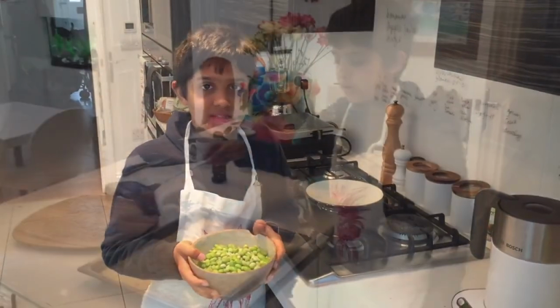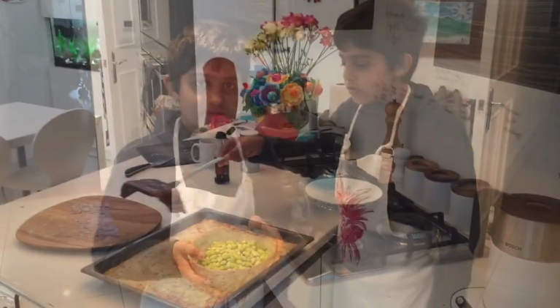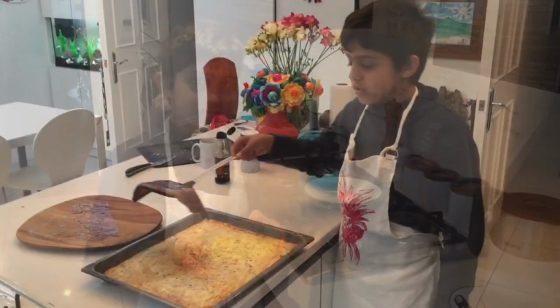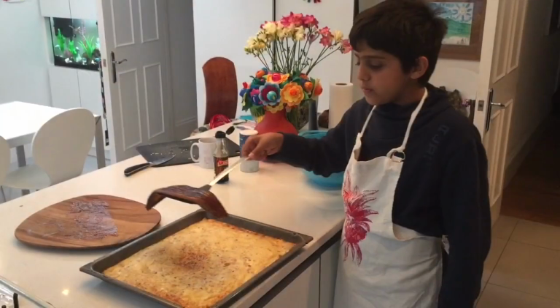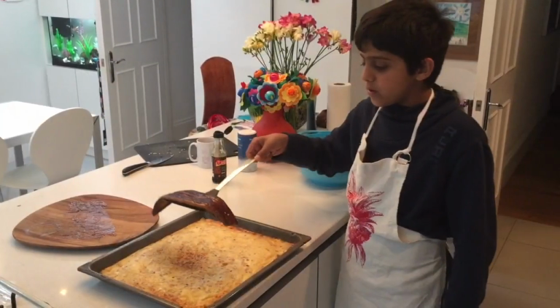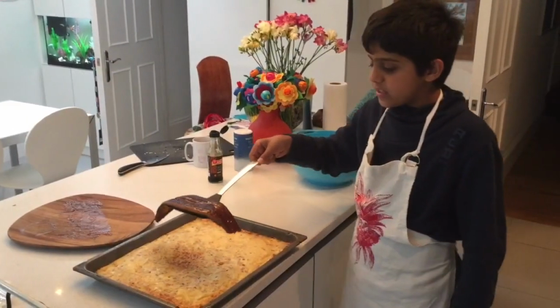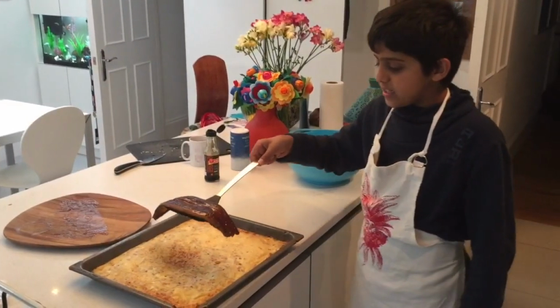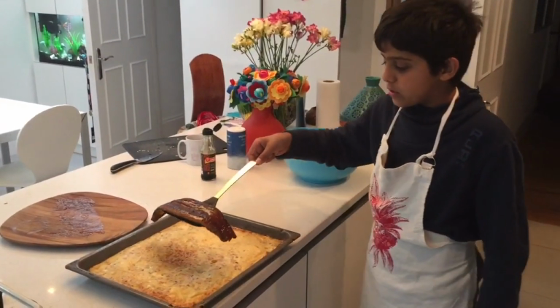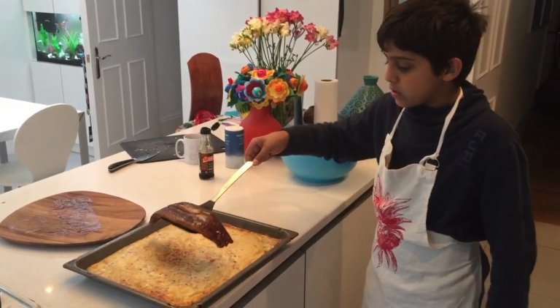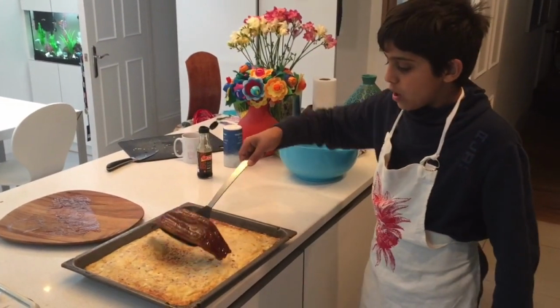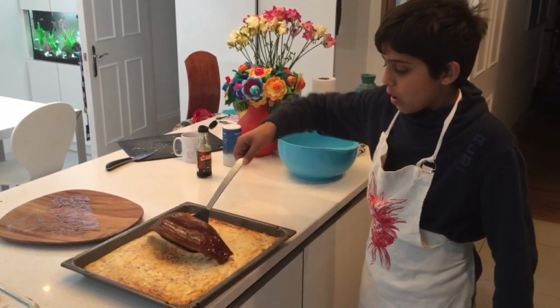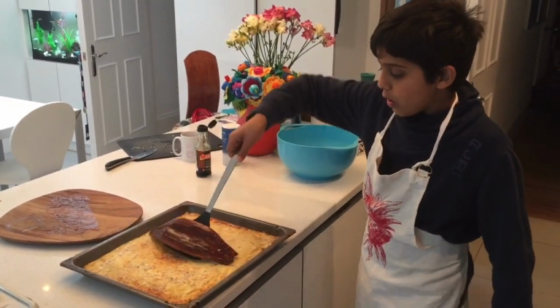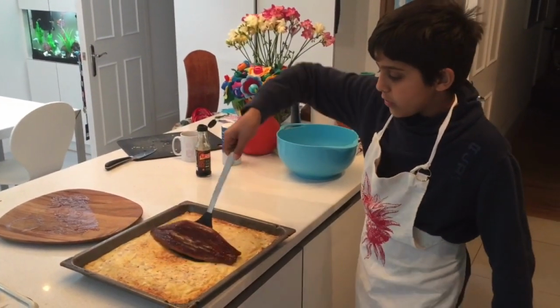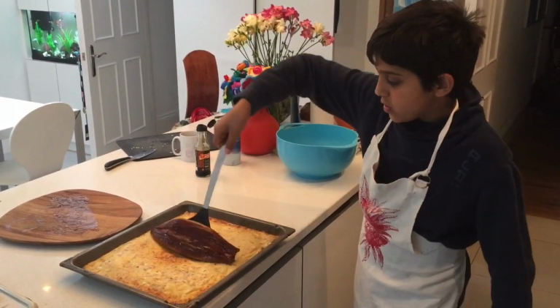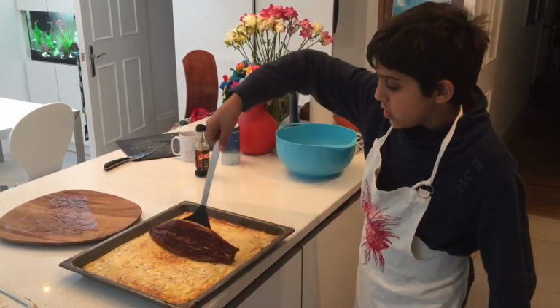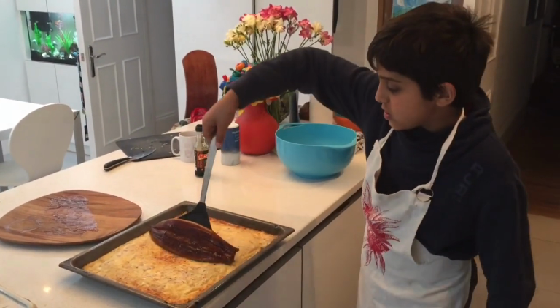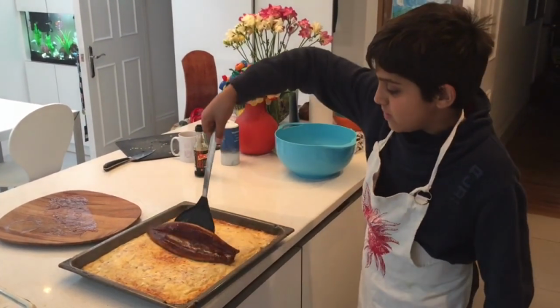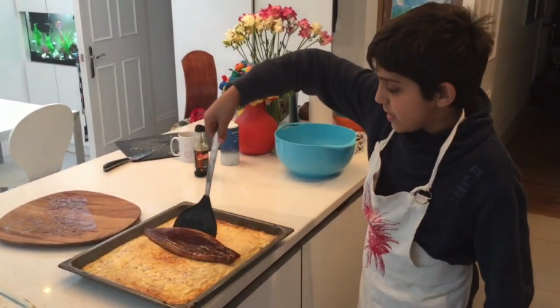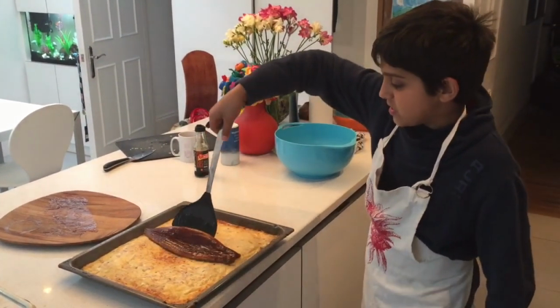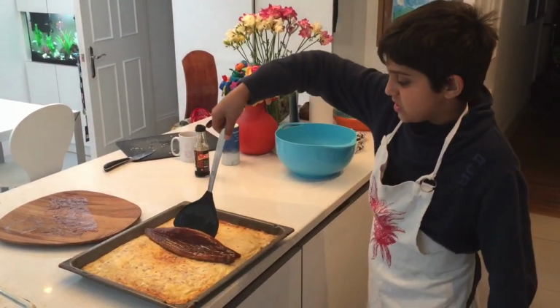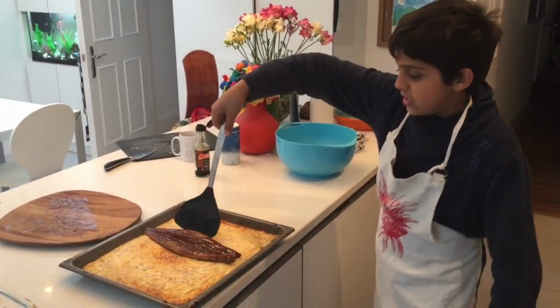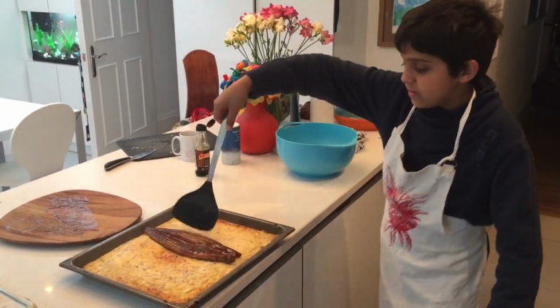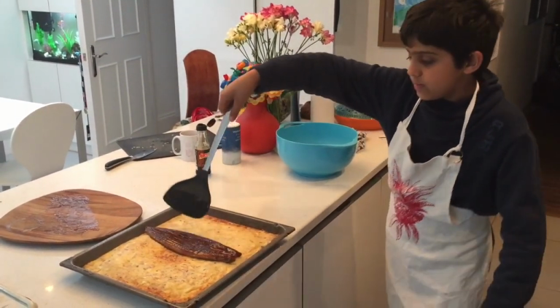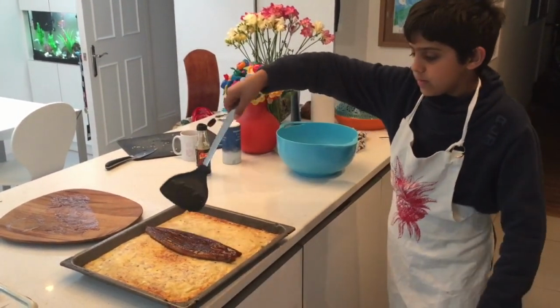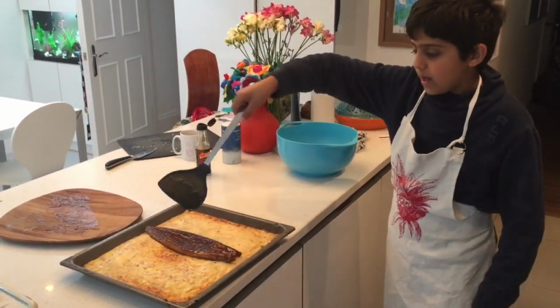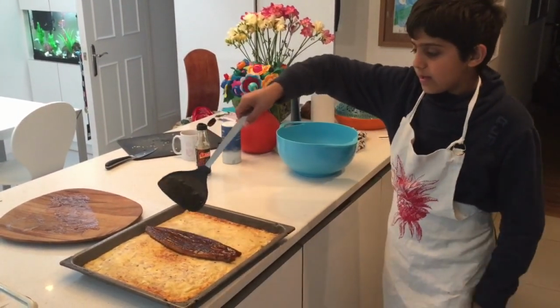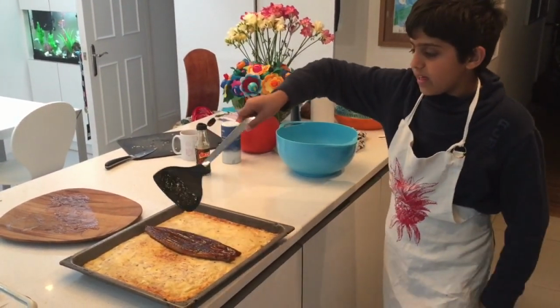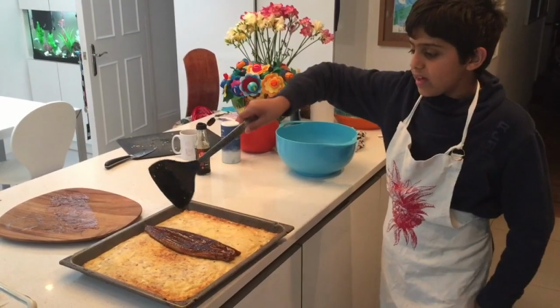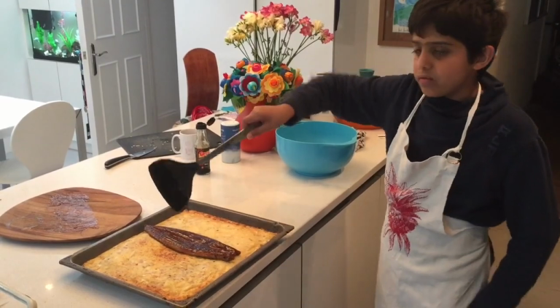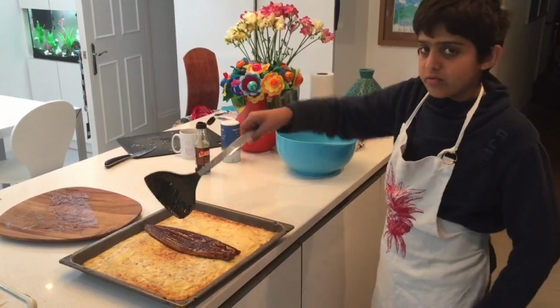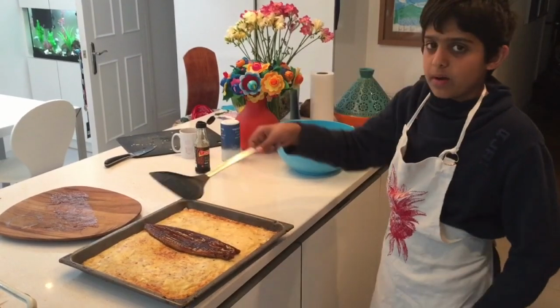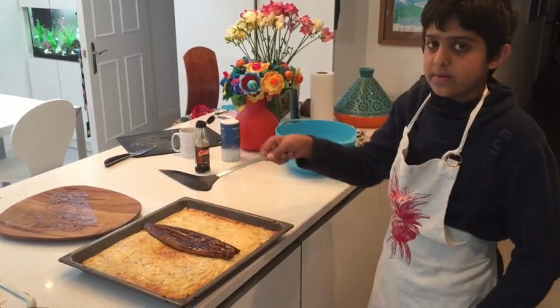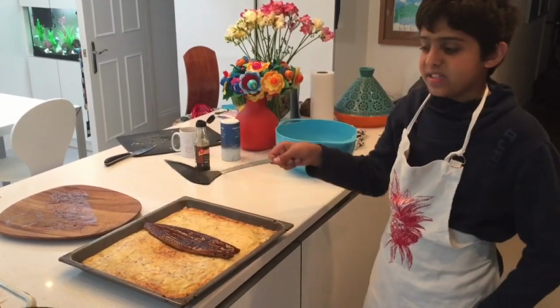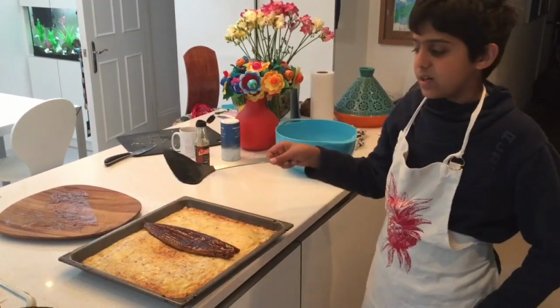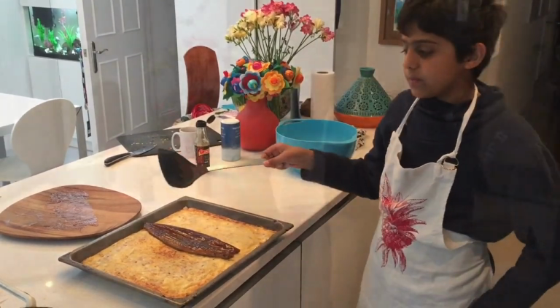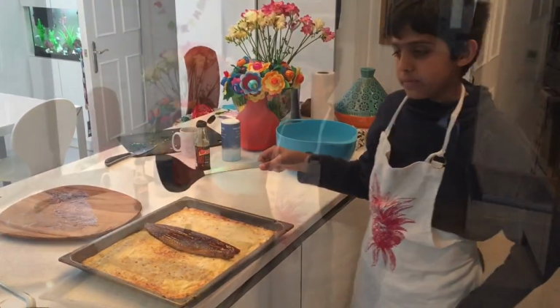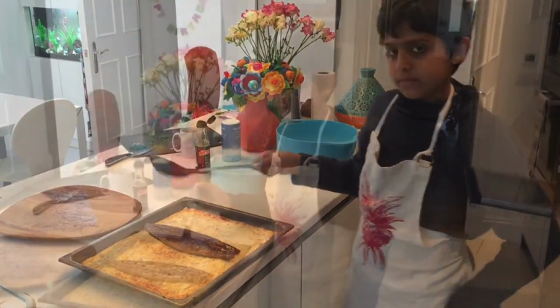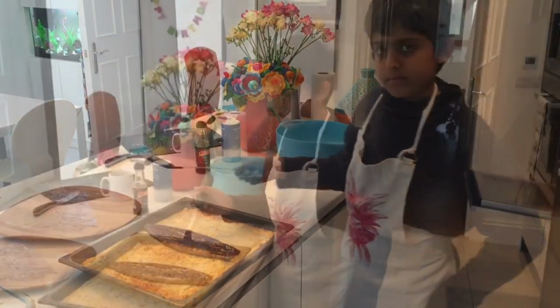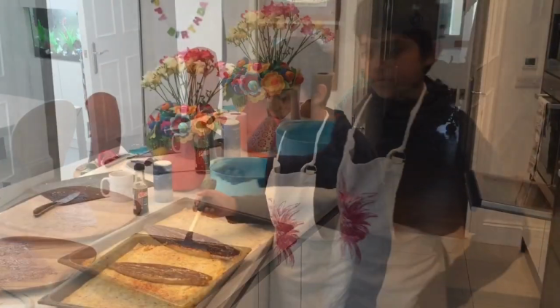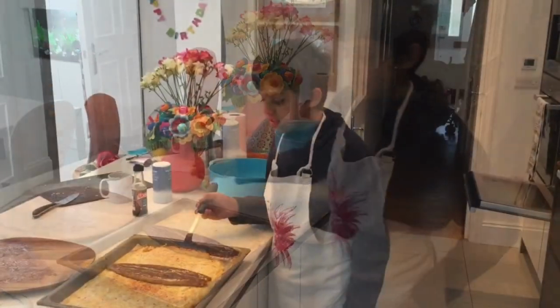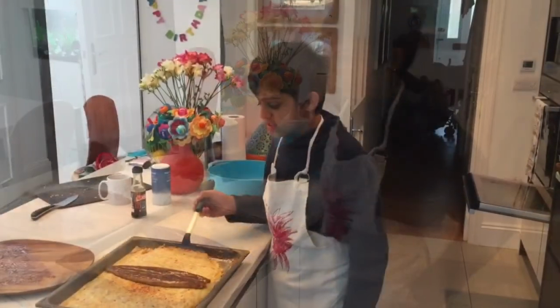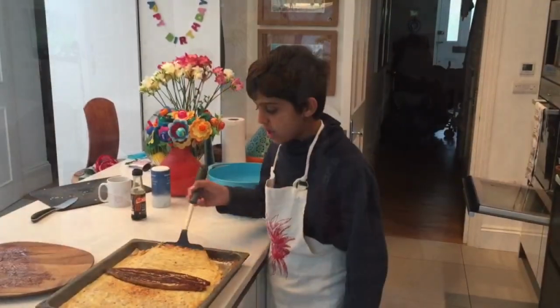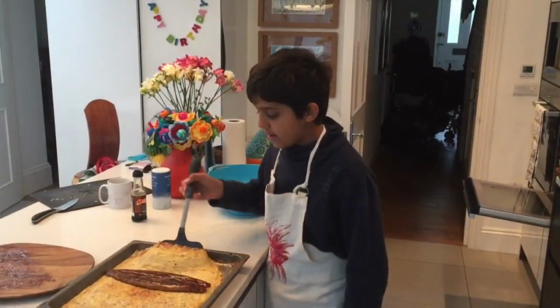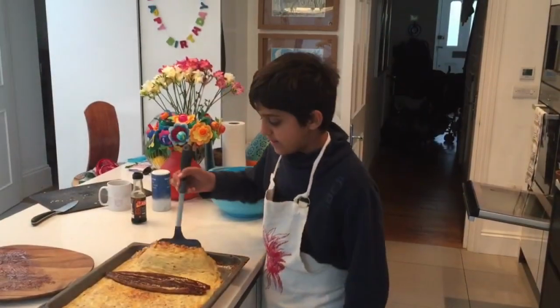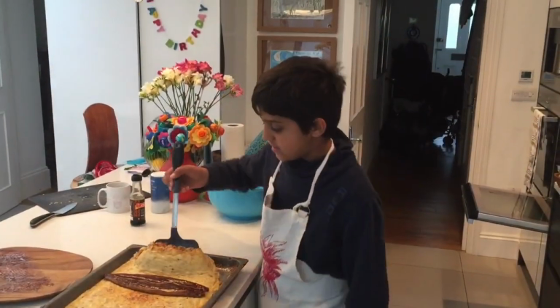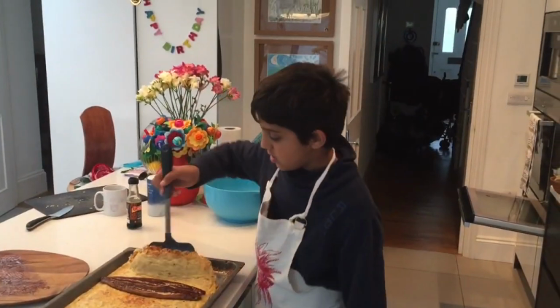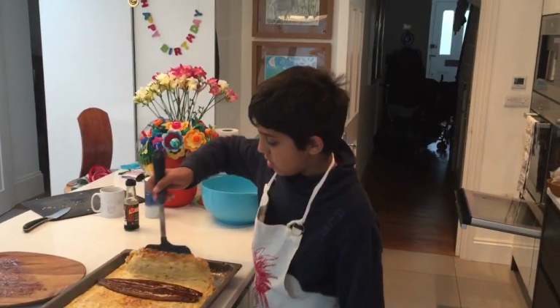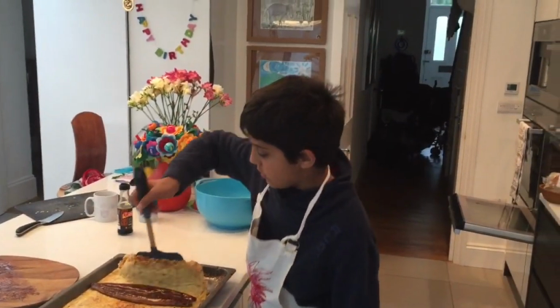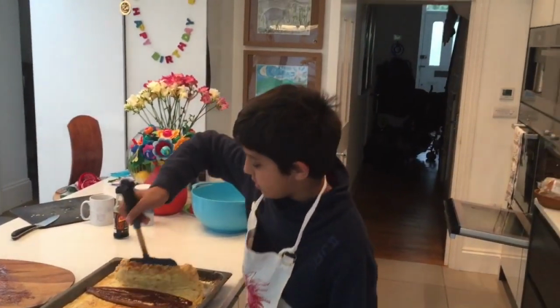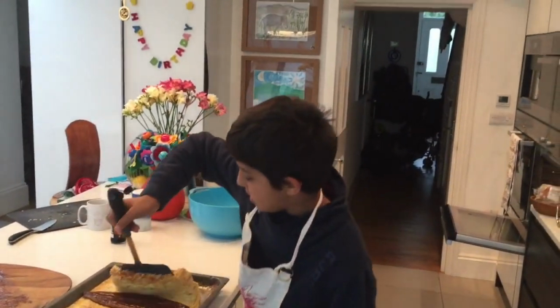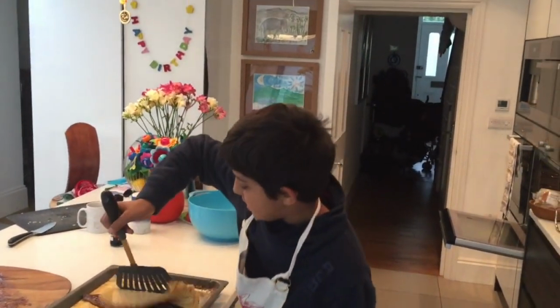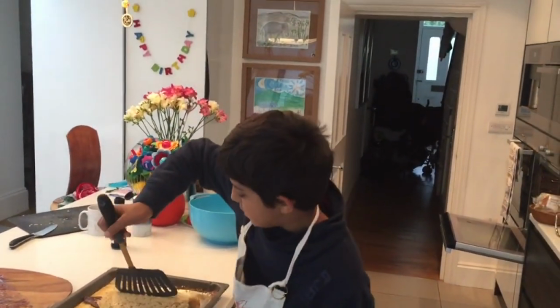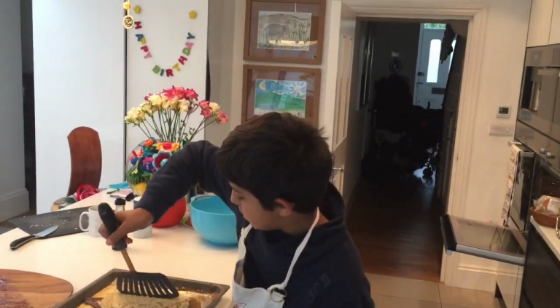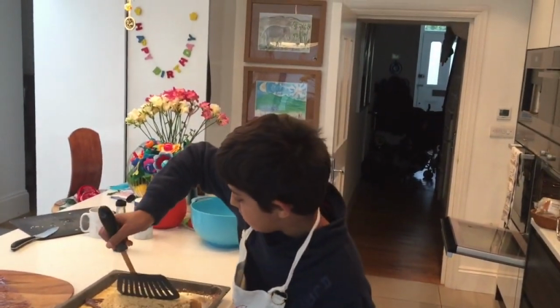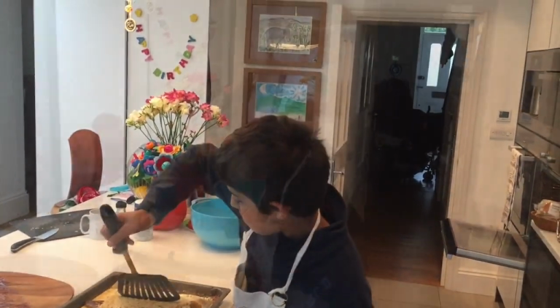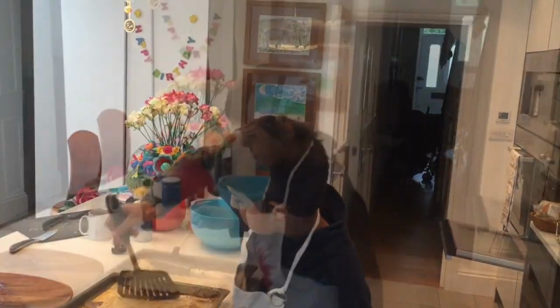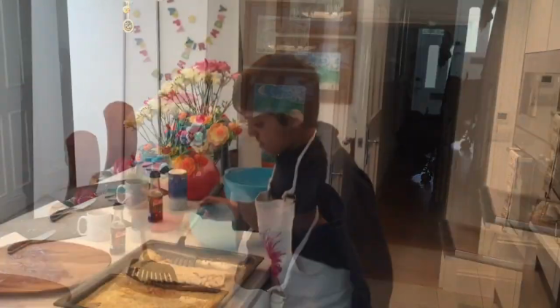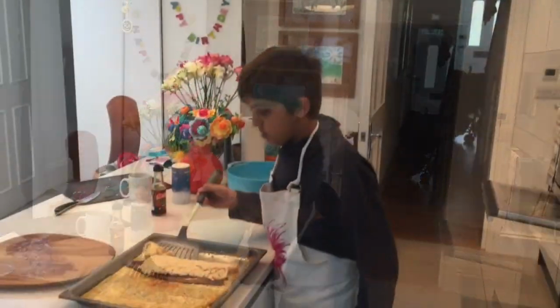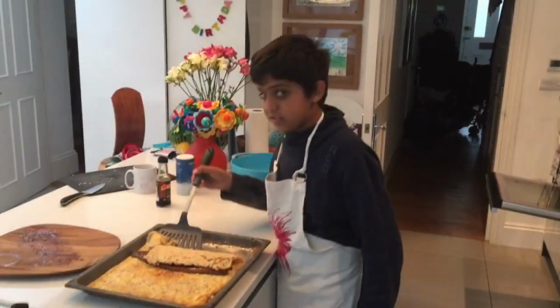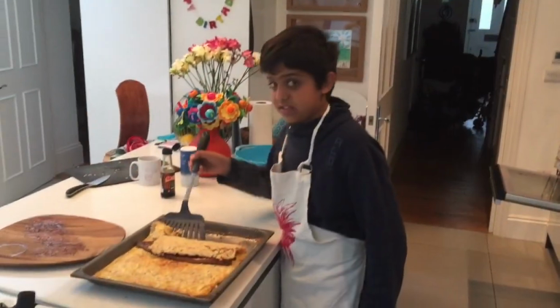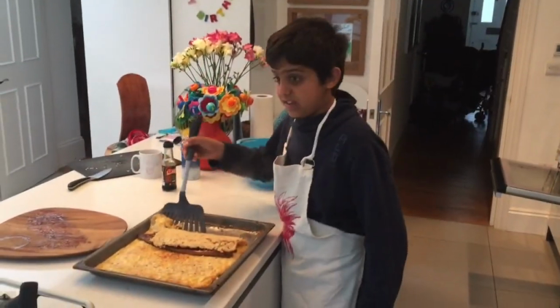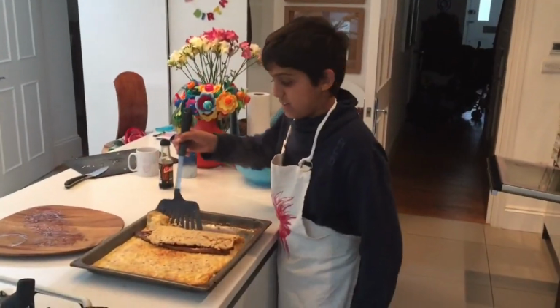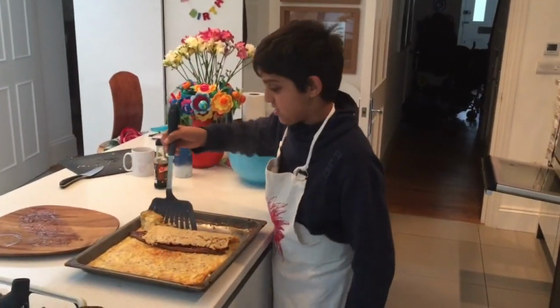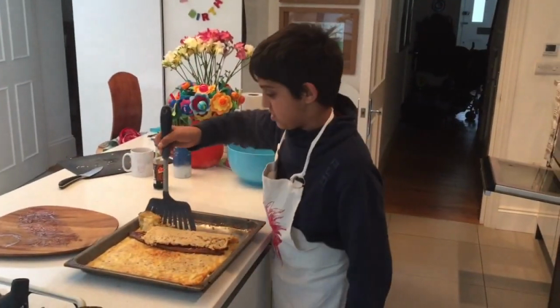Put your smoked eel on the cooked mixture, and then wrap it up. Turn the sides over the eel. It looks delicious.